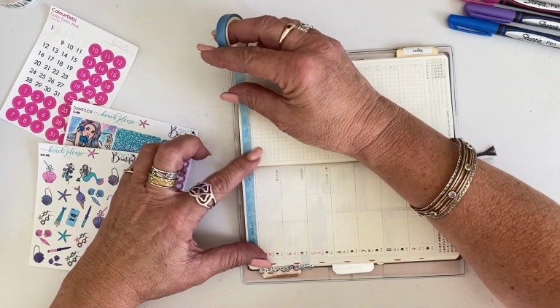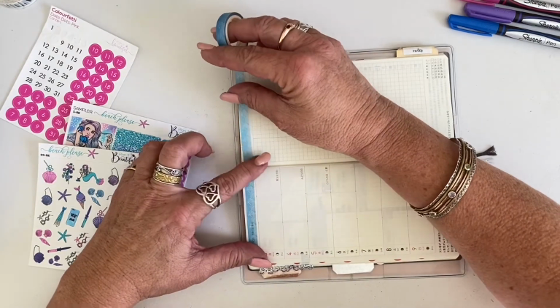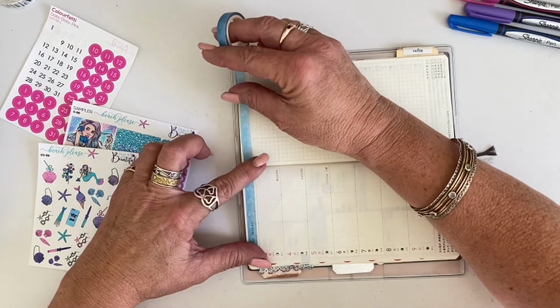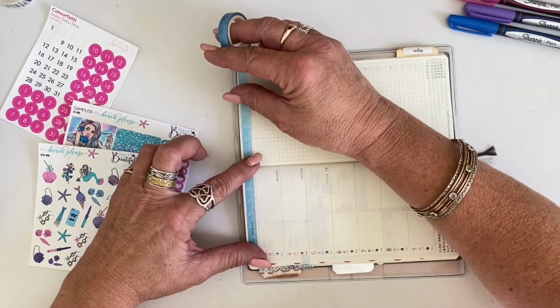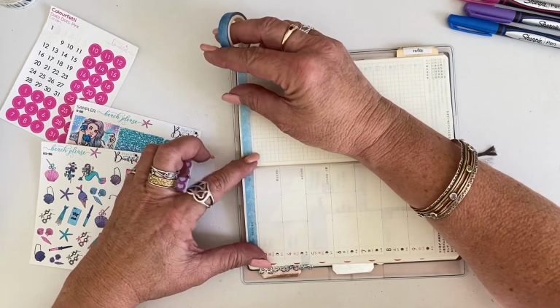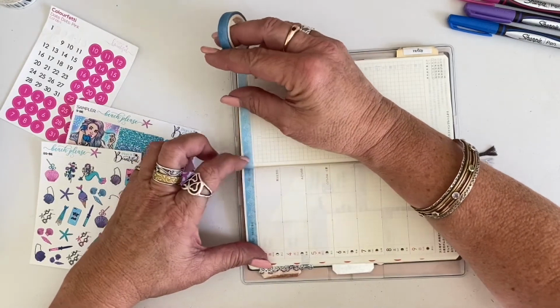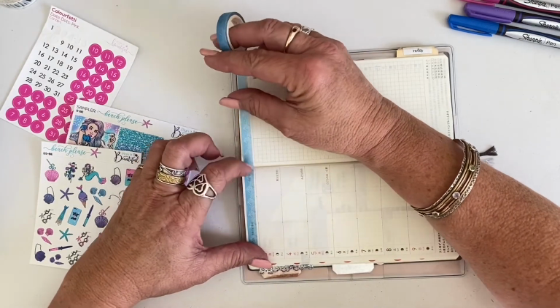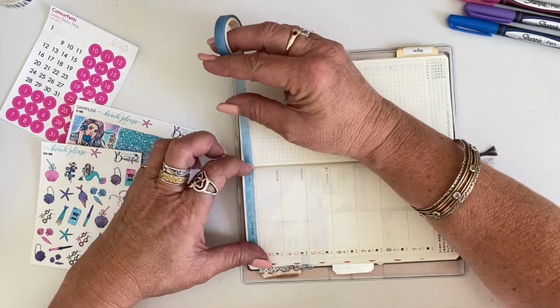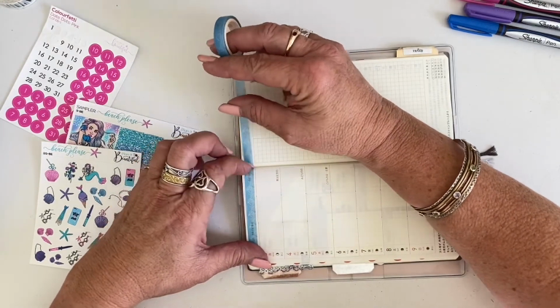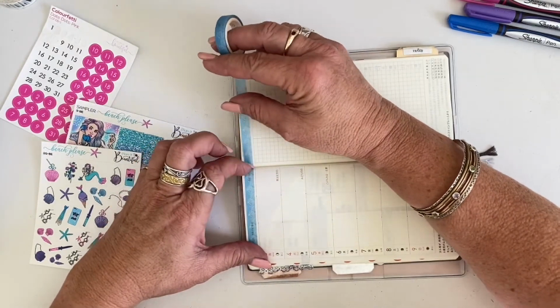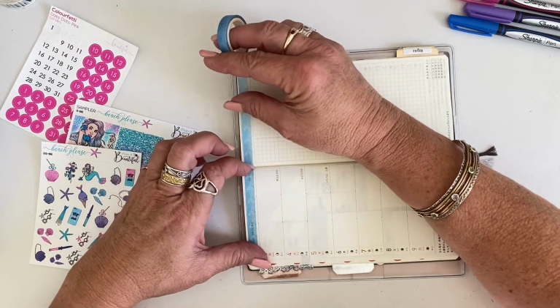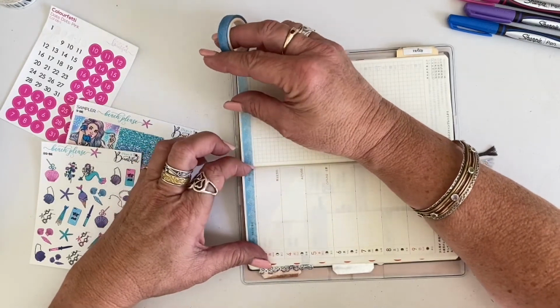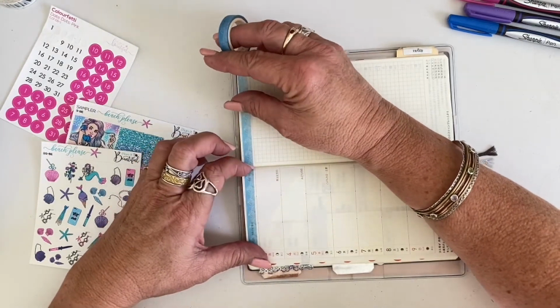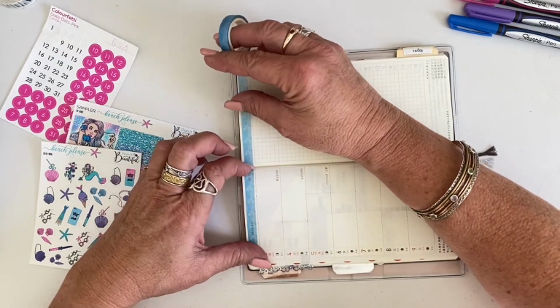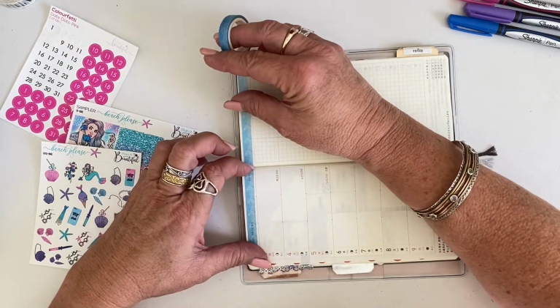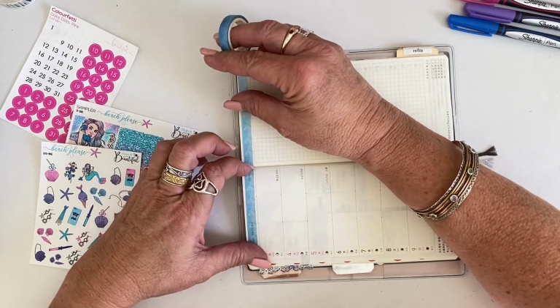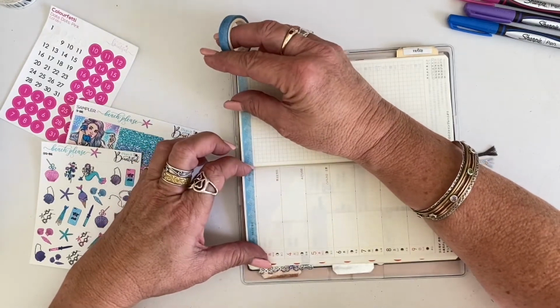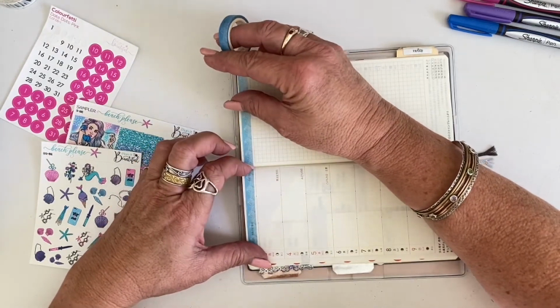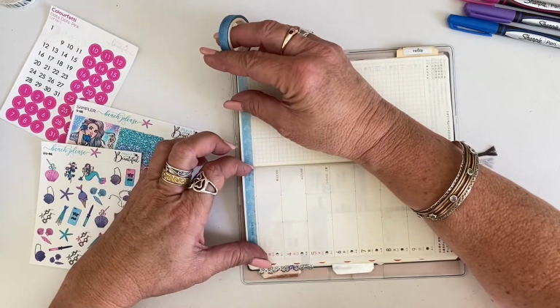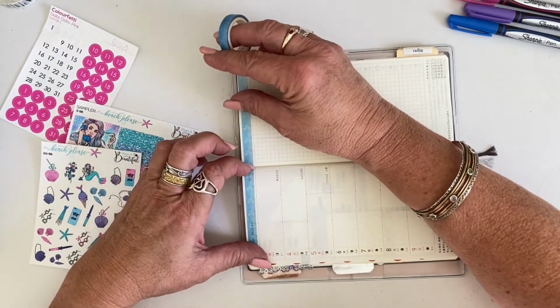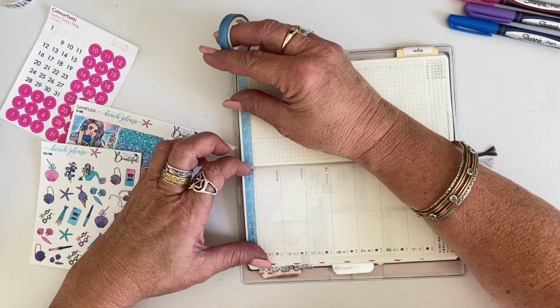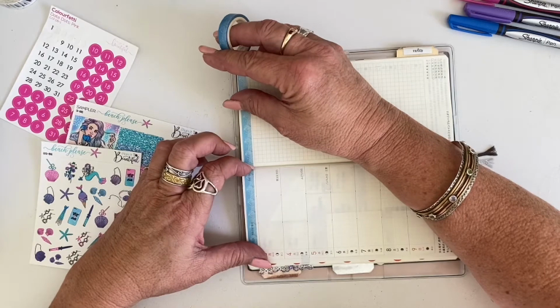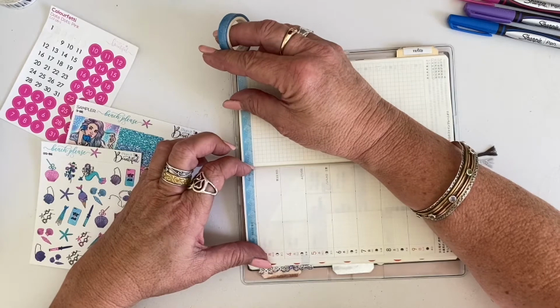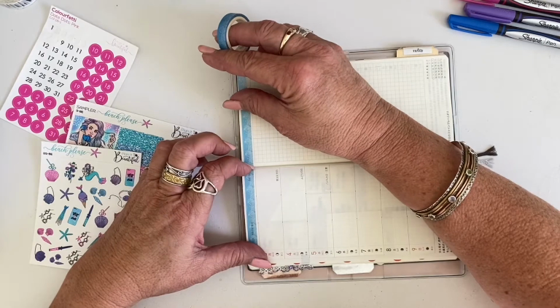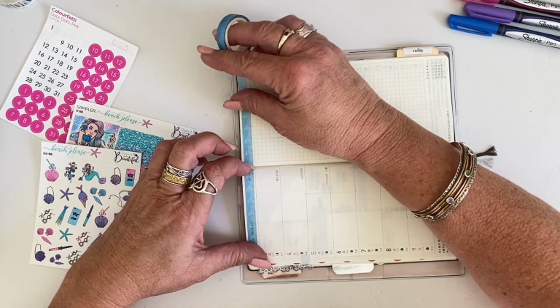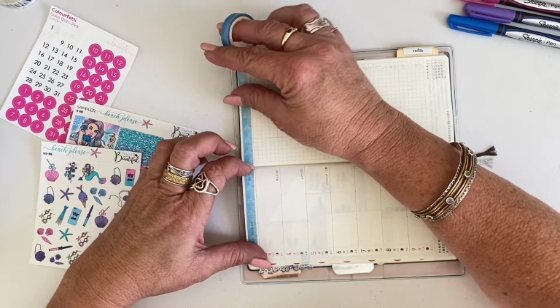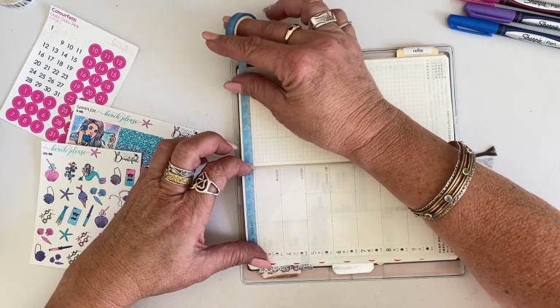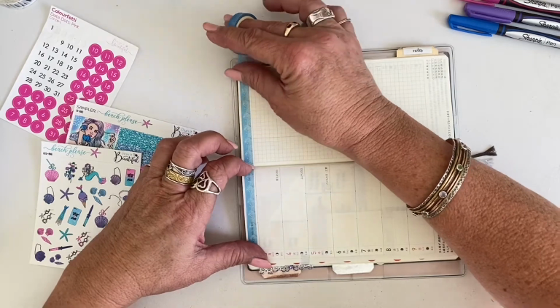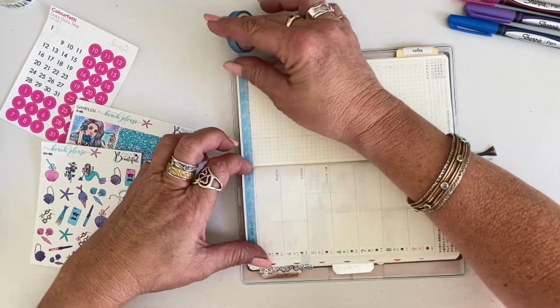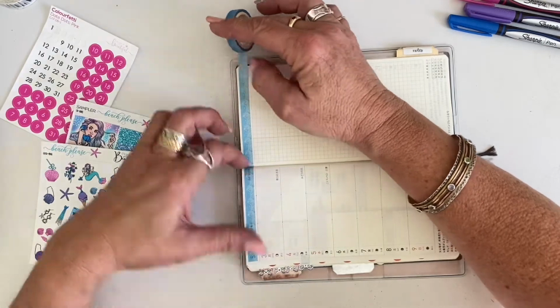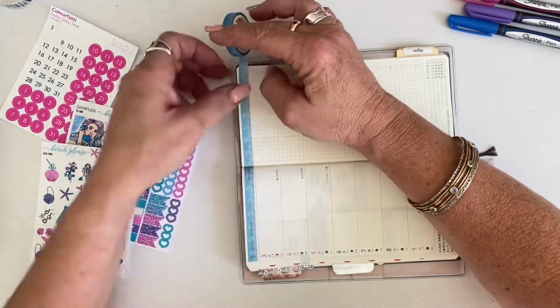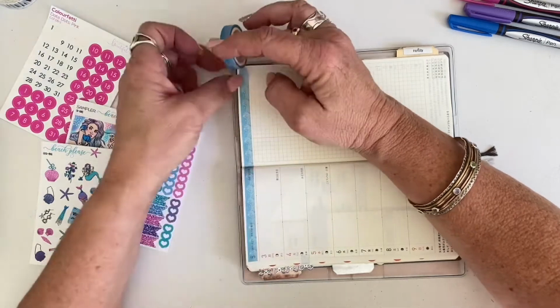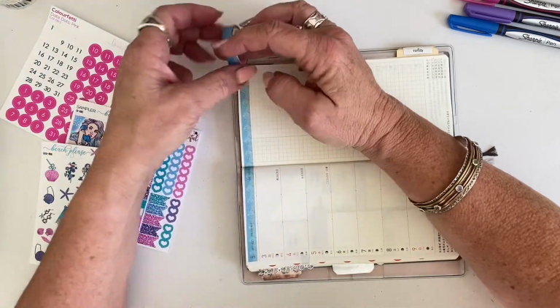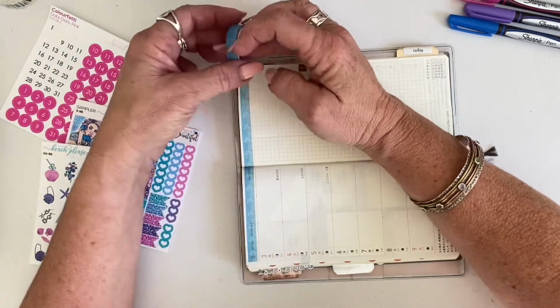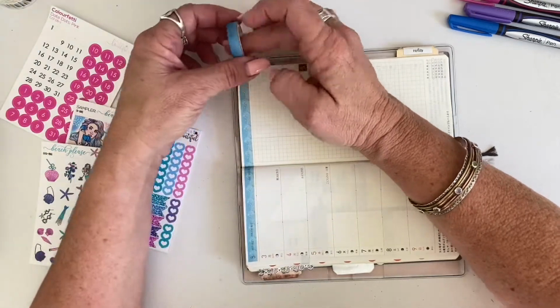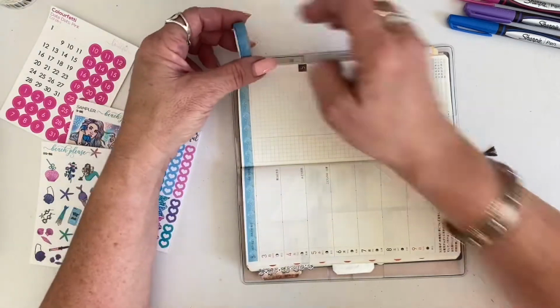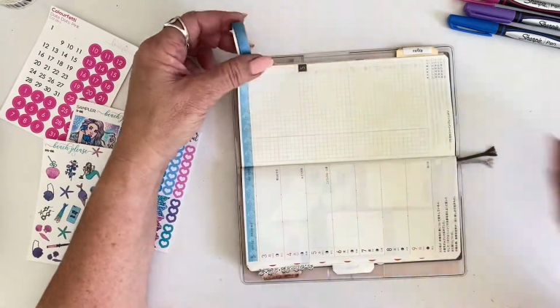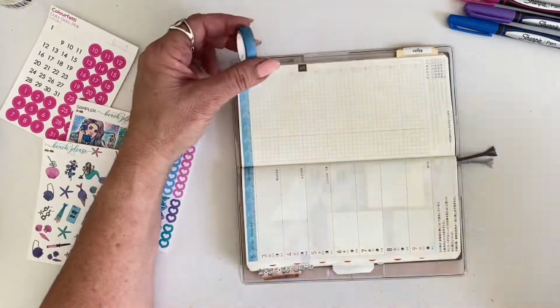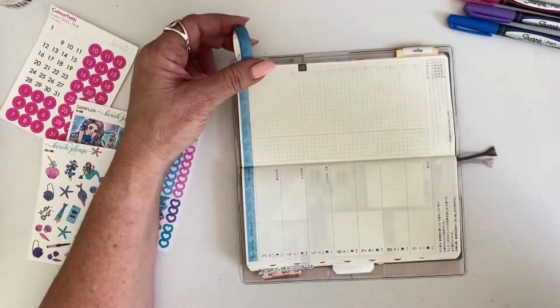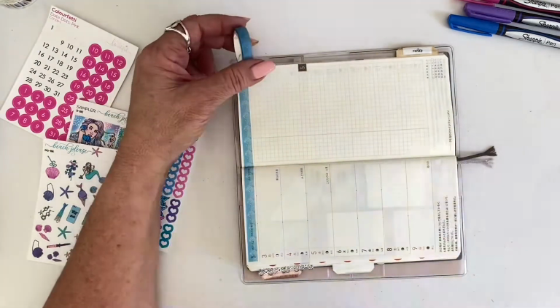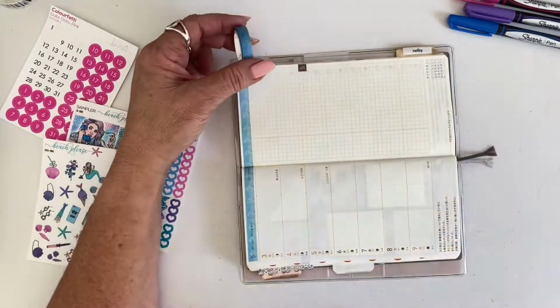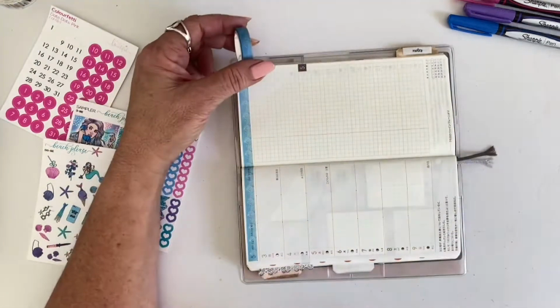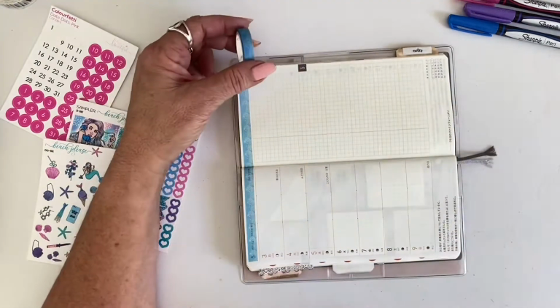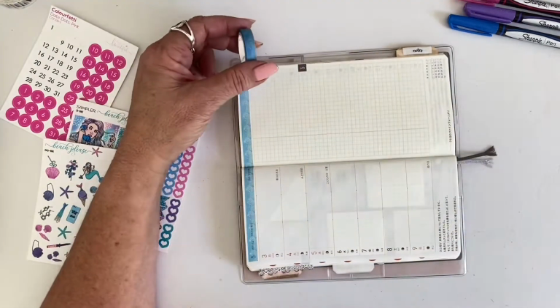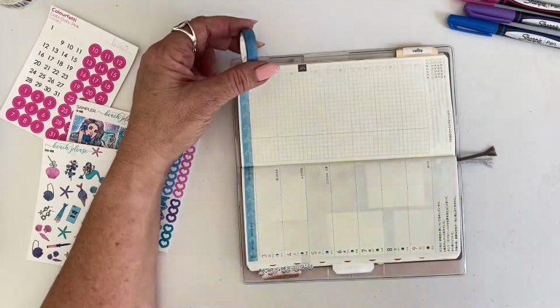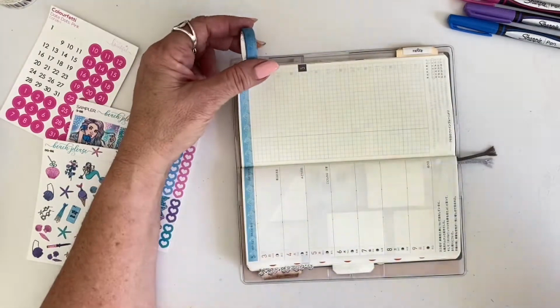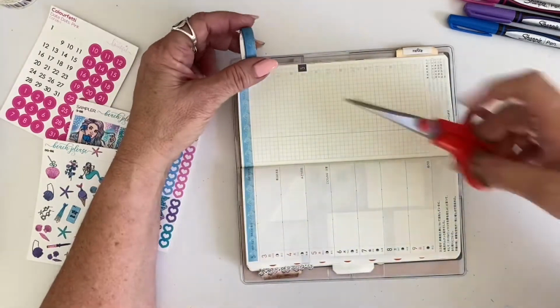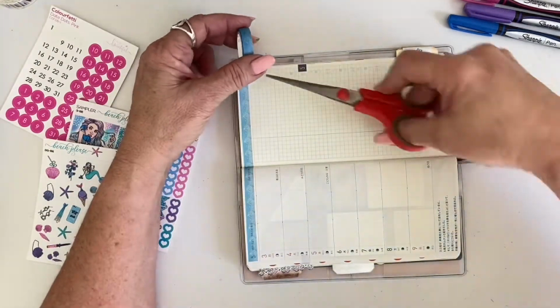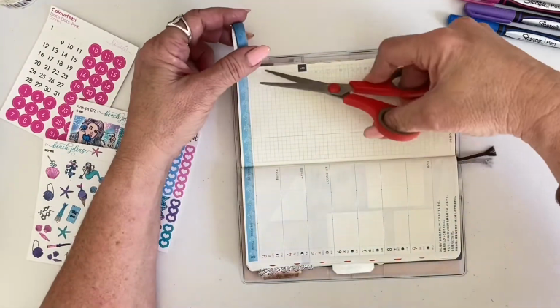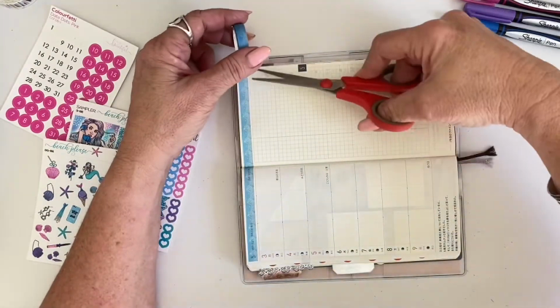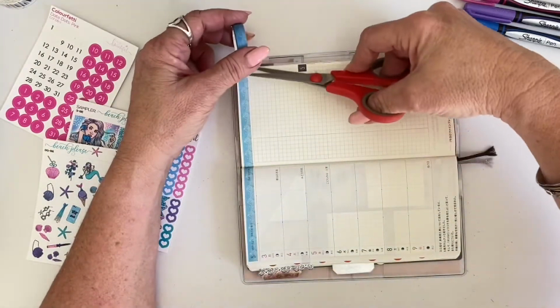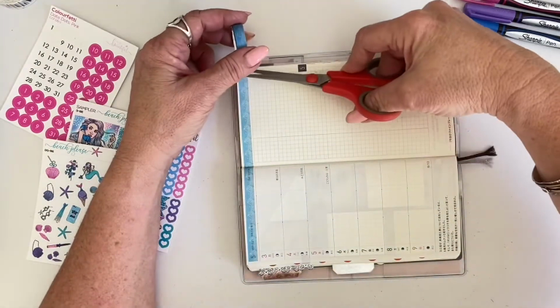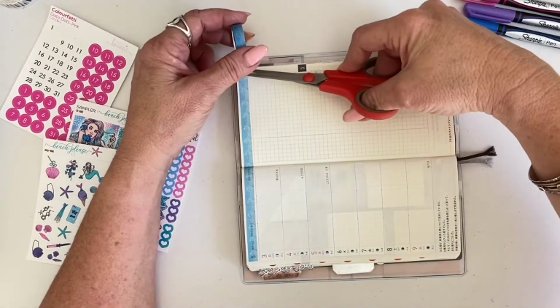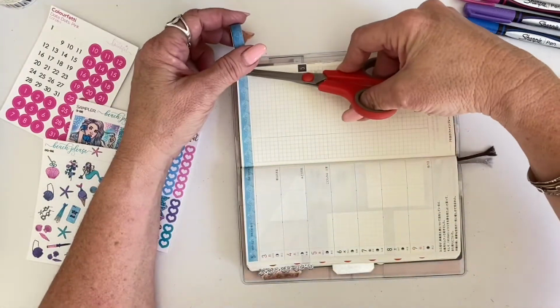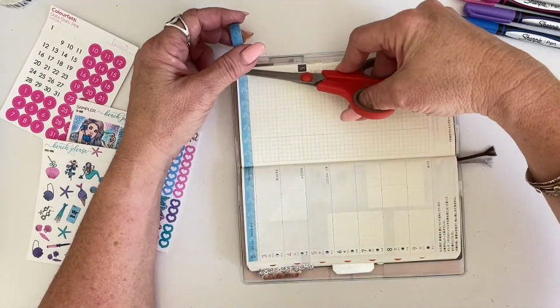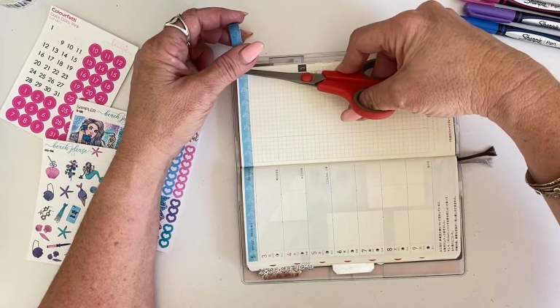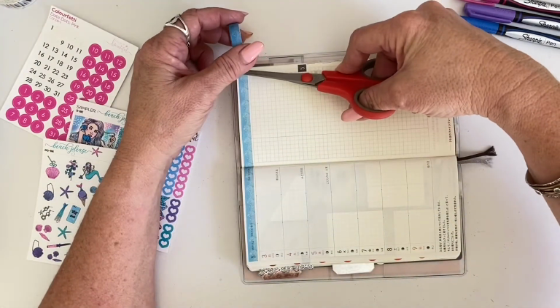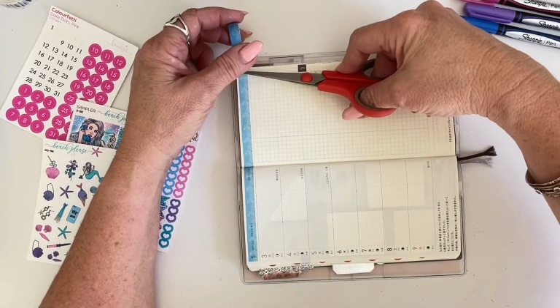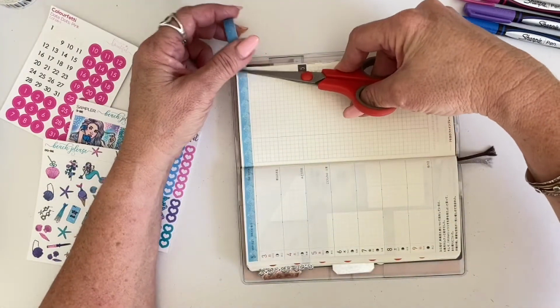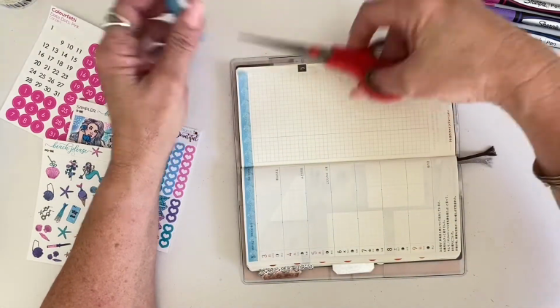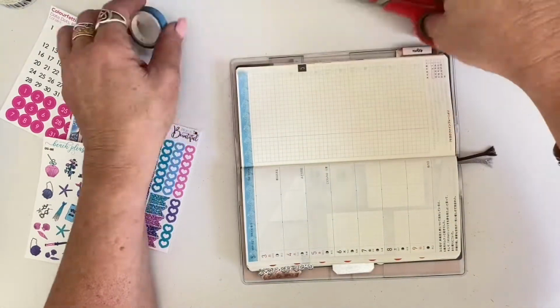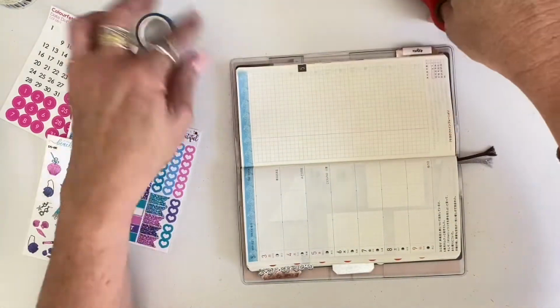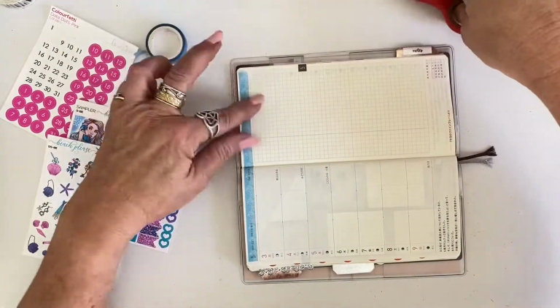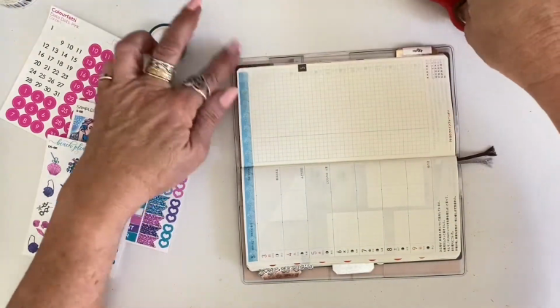Unfortunately, Planet Beautiful has now shut down, but instead of hoarding these gorgeous stickers, I have decided to use them.